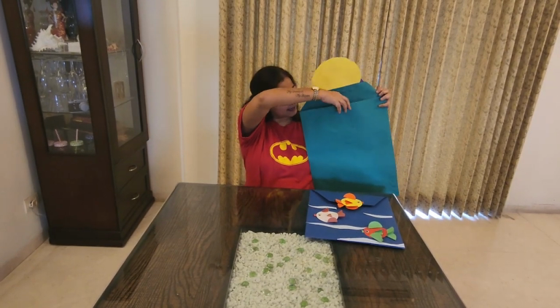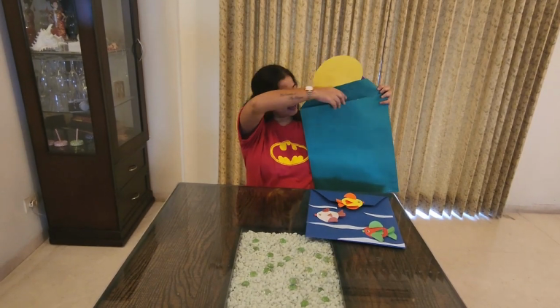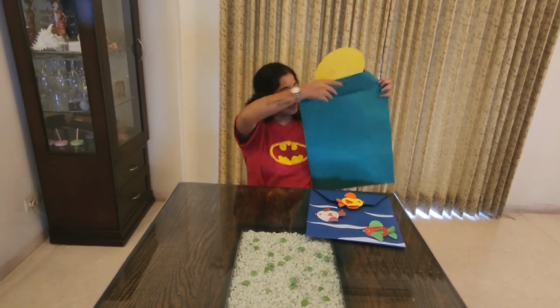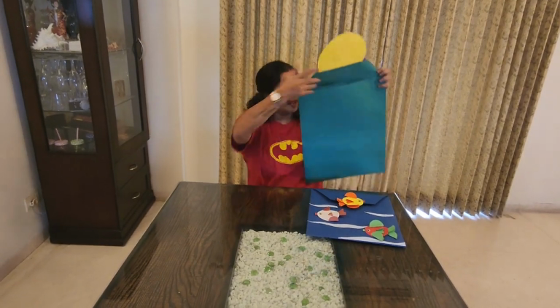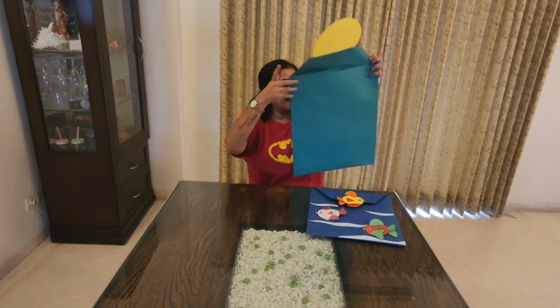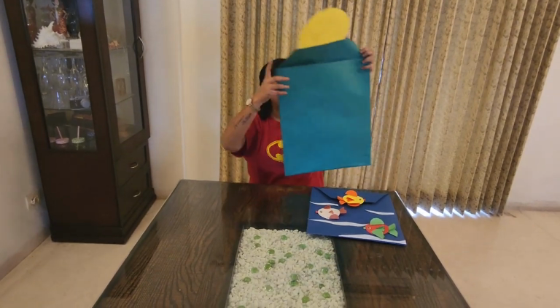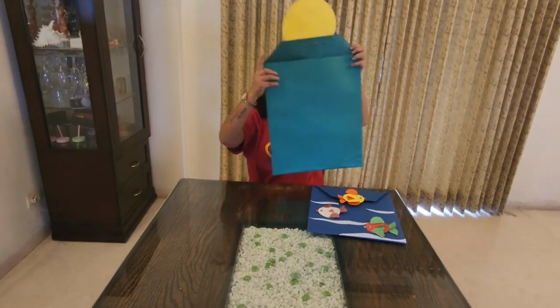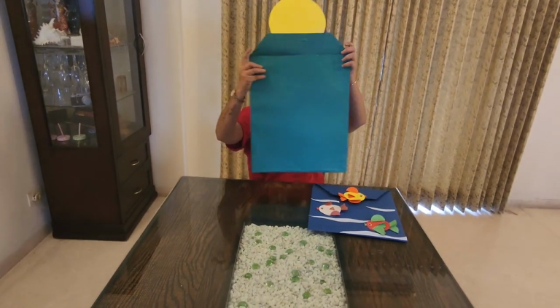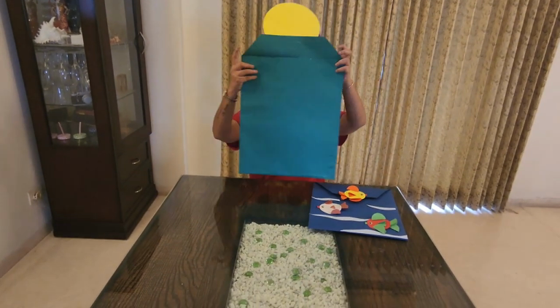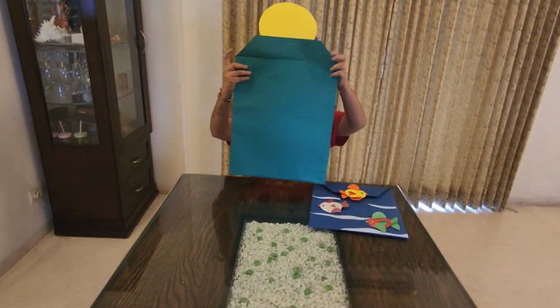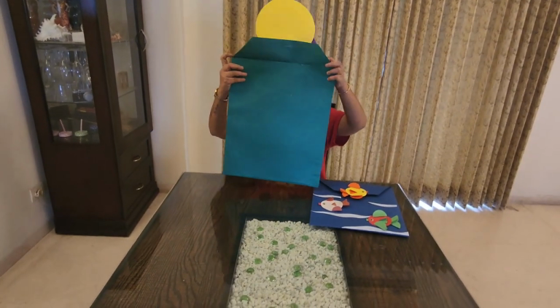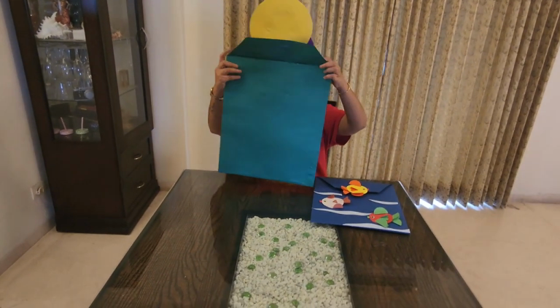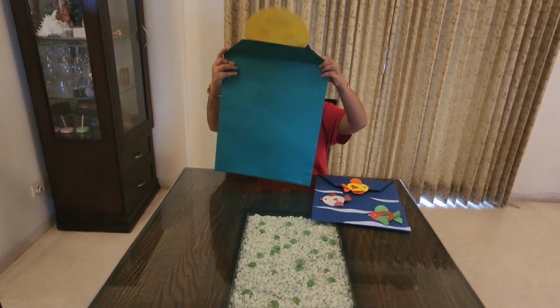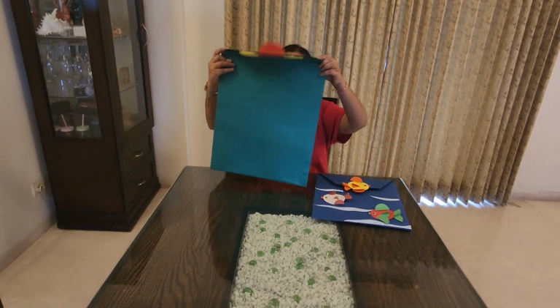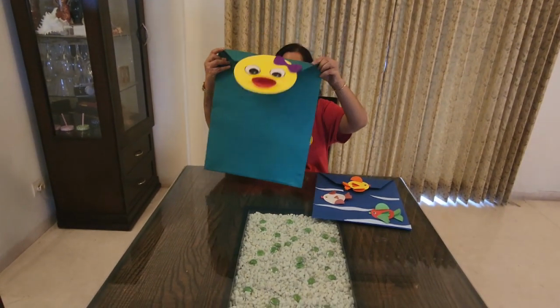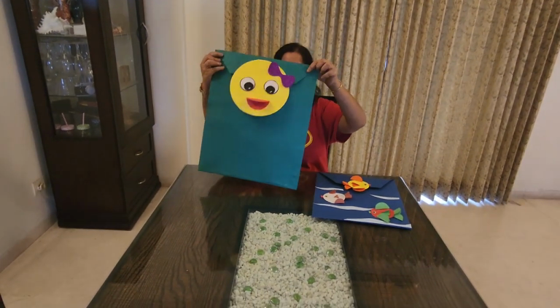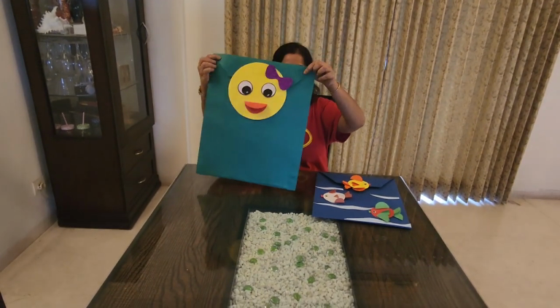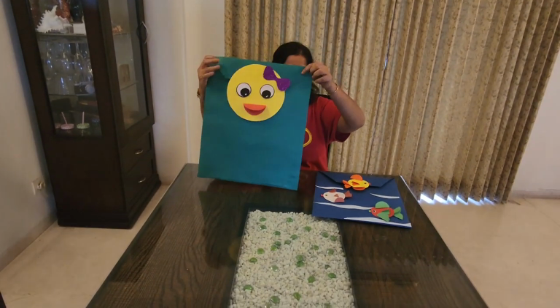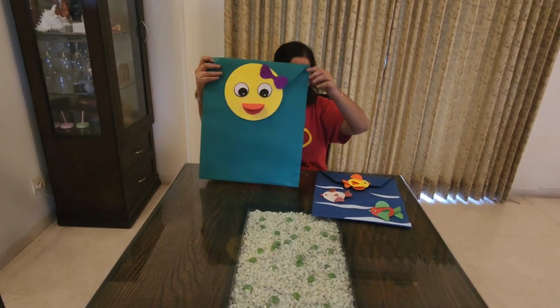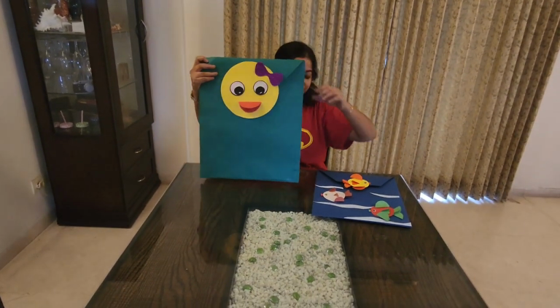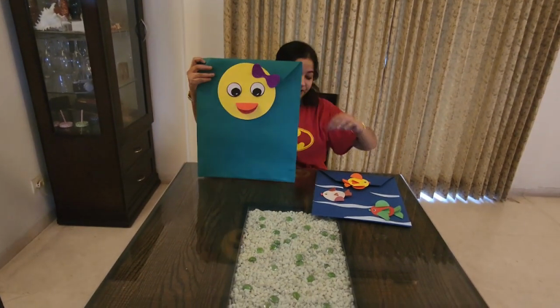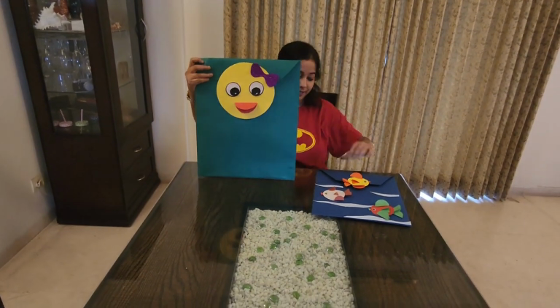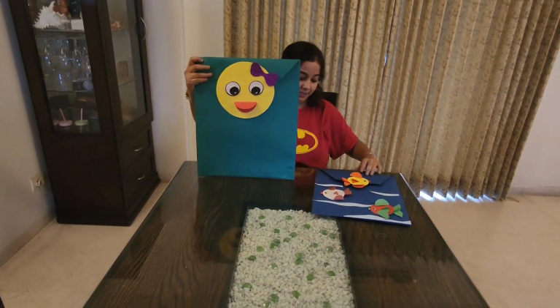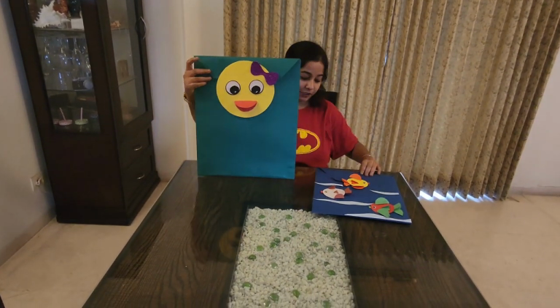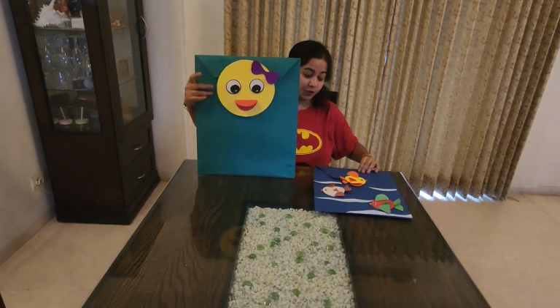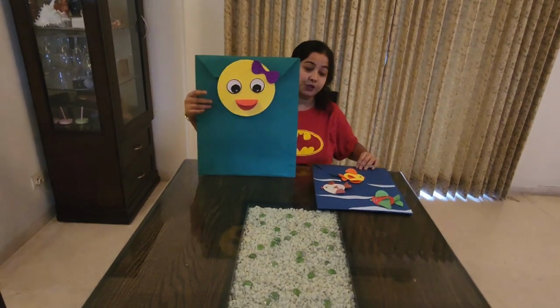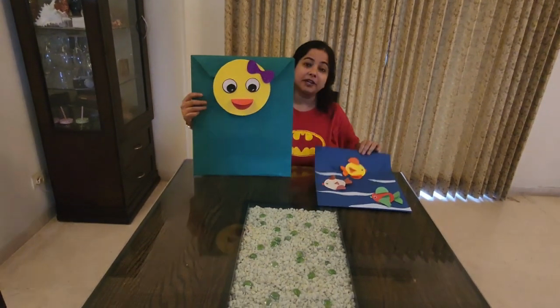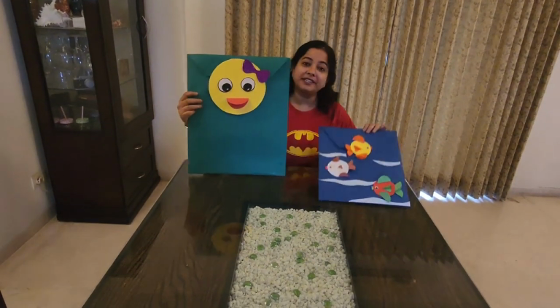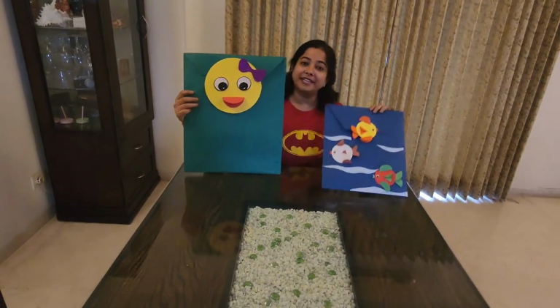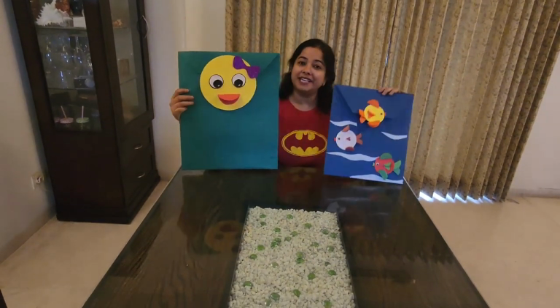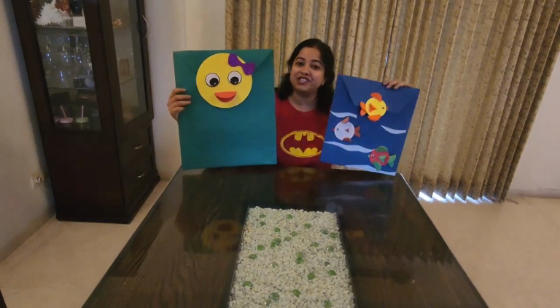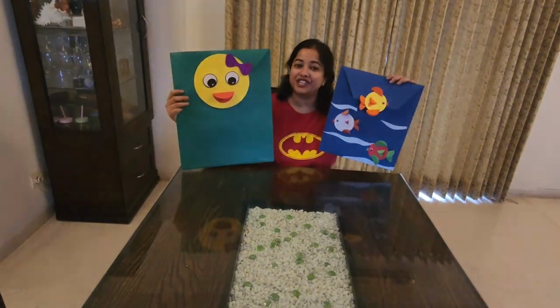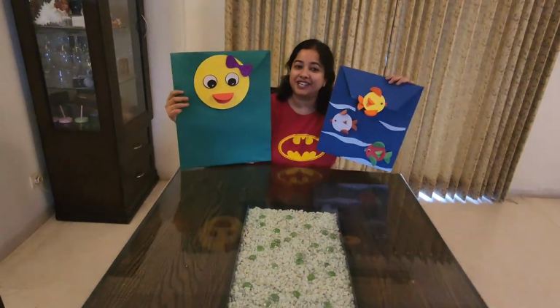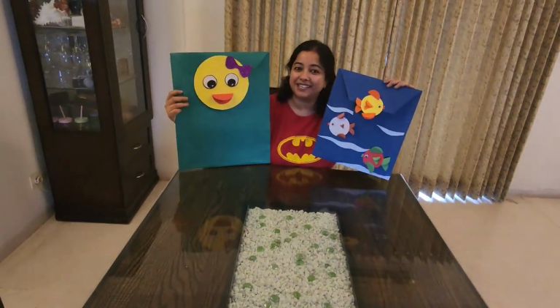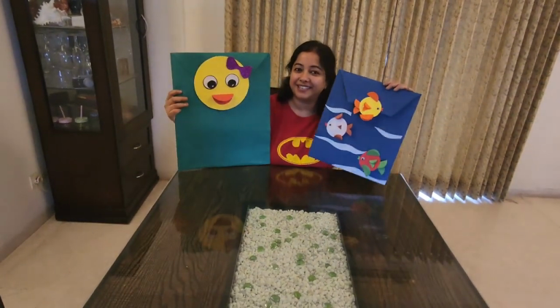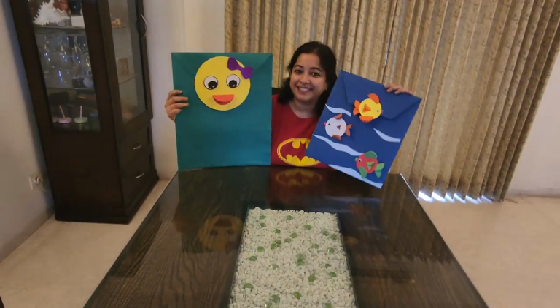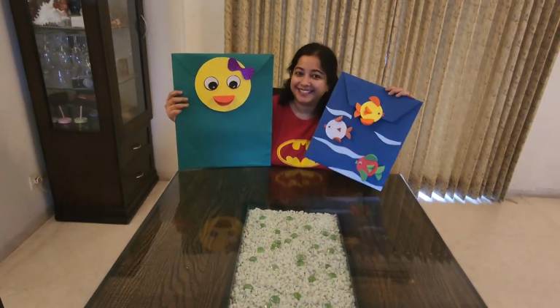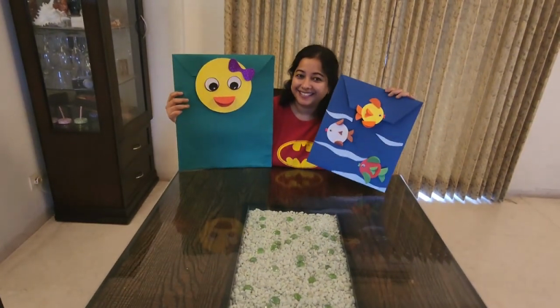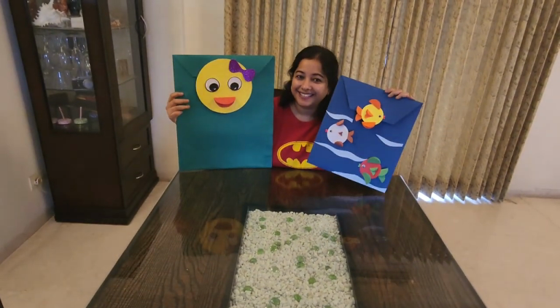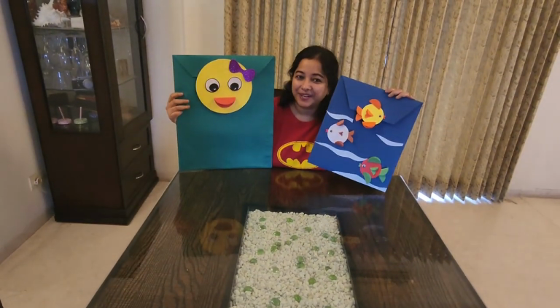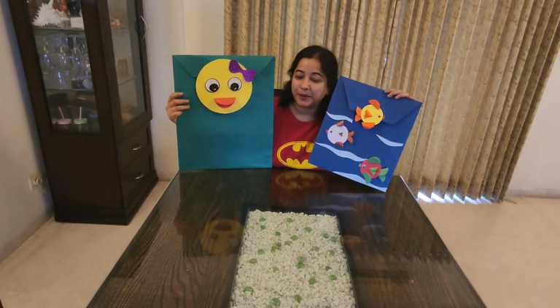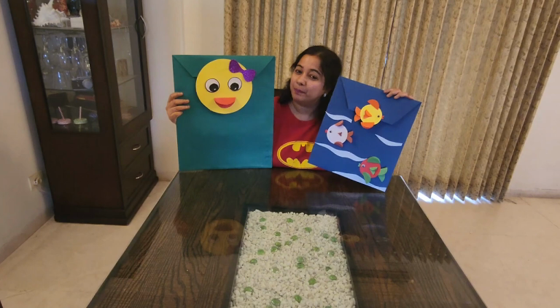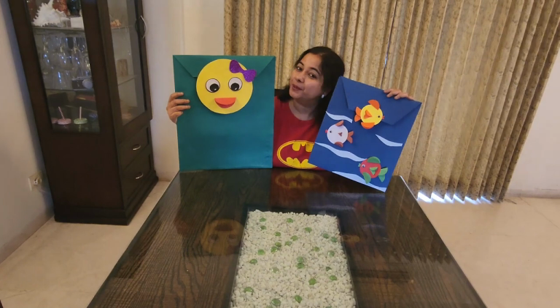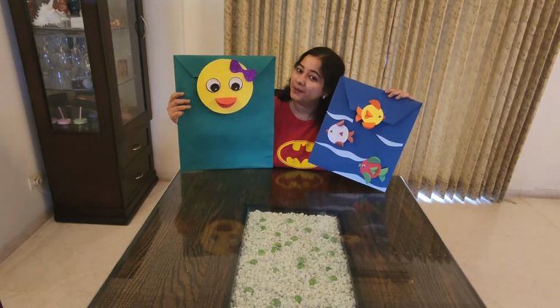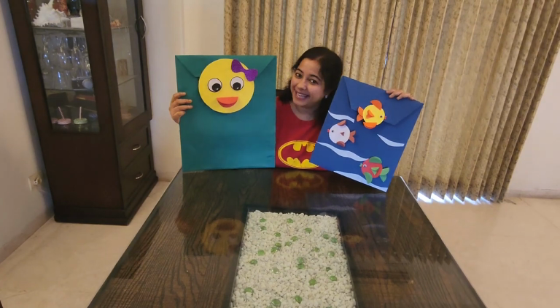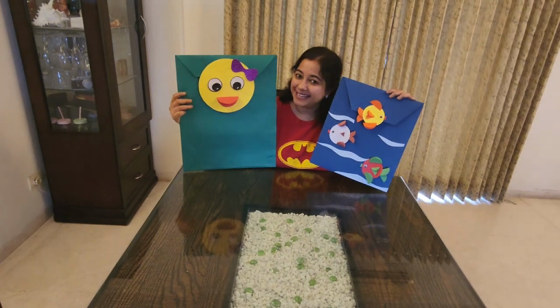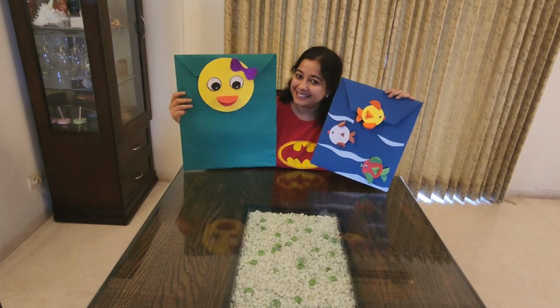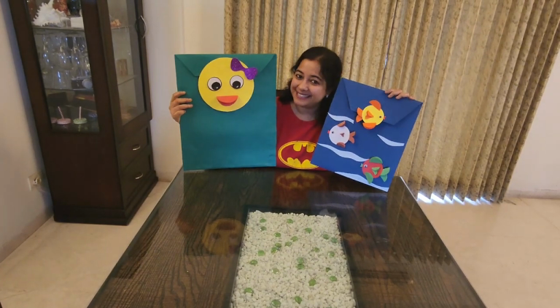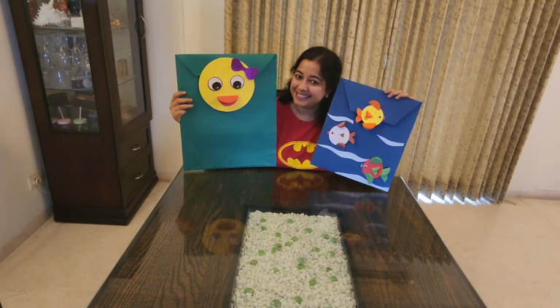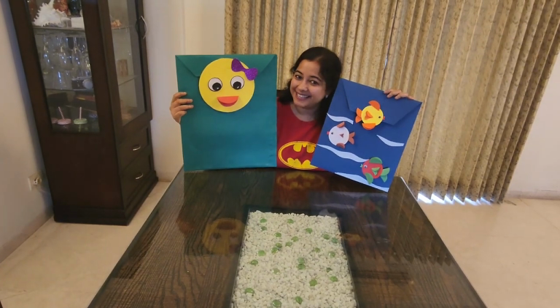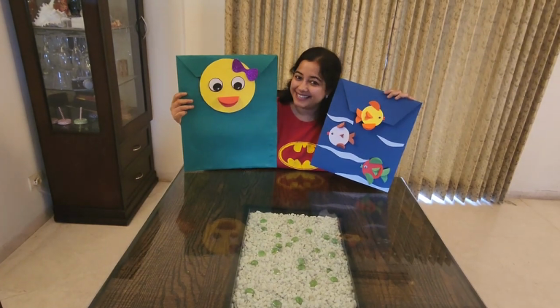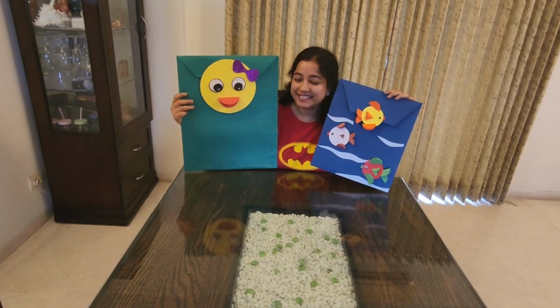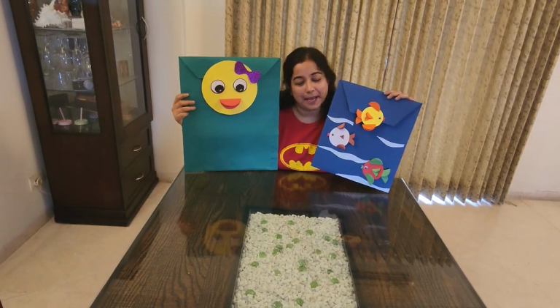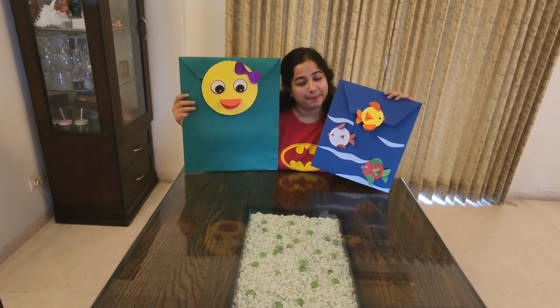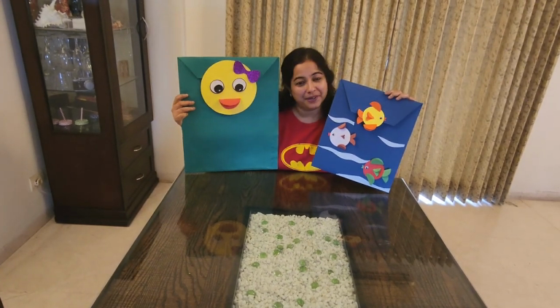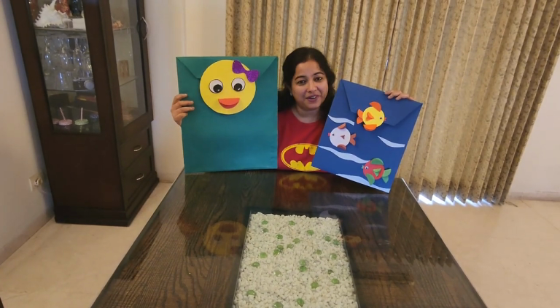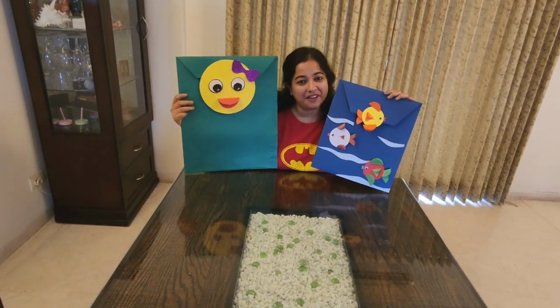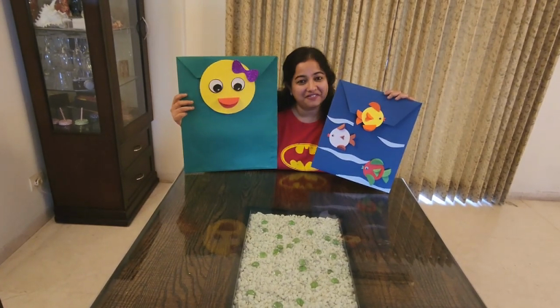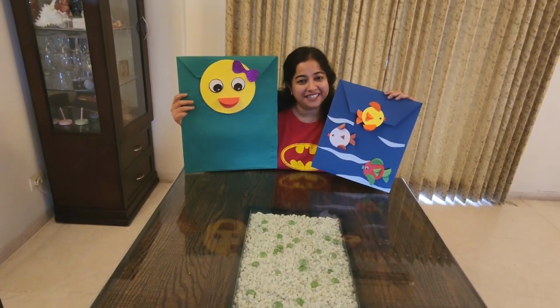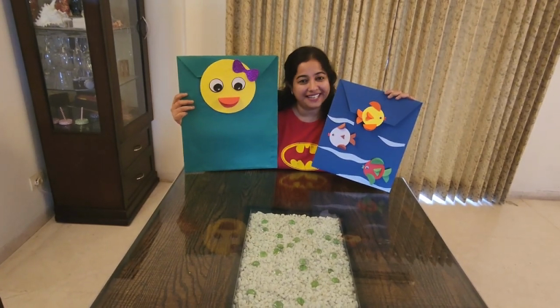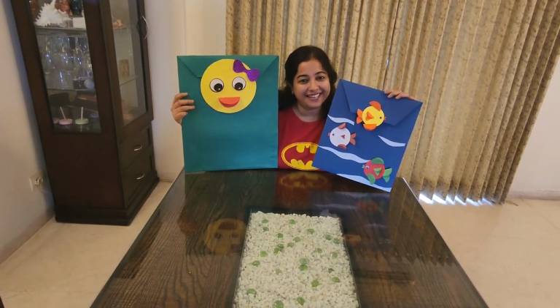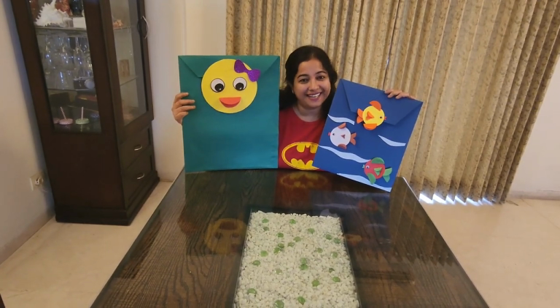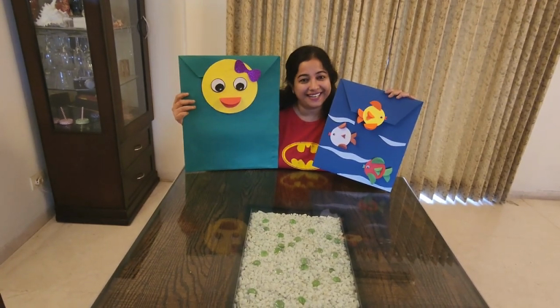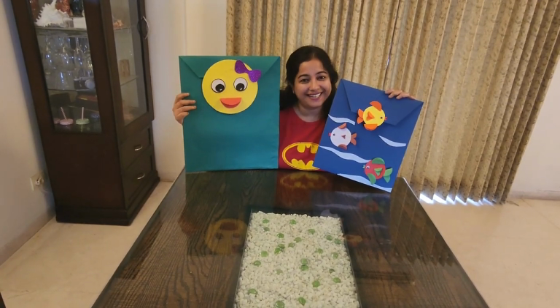Hope you liked it! Happy crafting, and enjoy it. Thank you — see you in the next one!